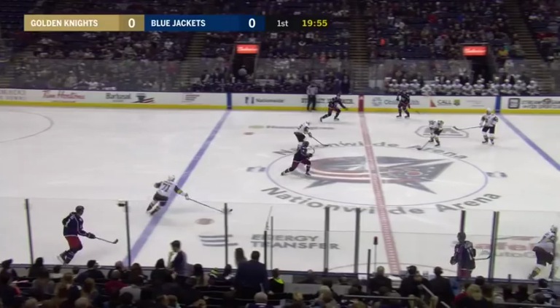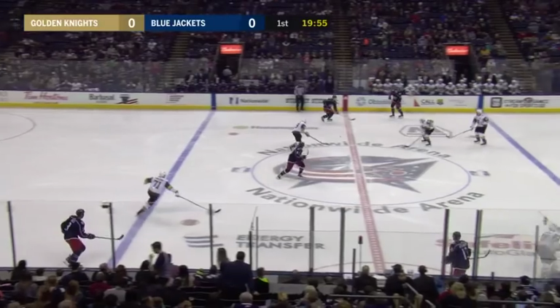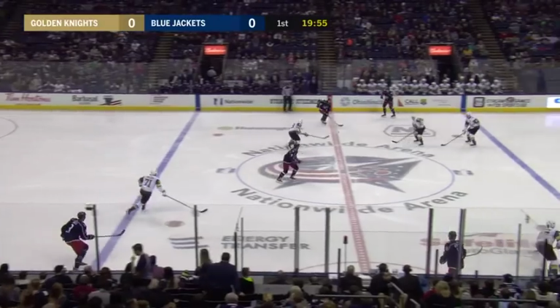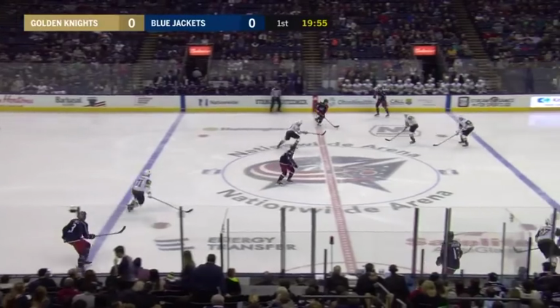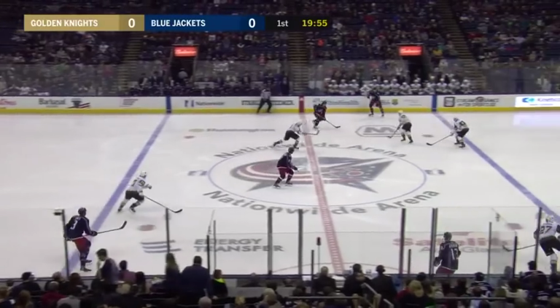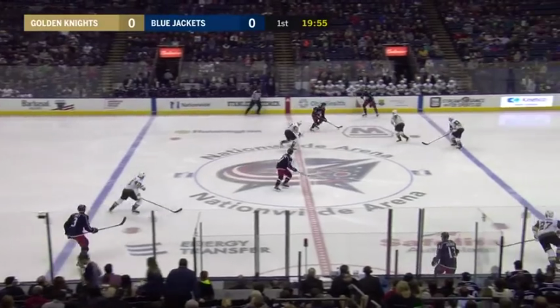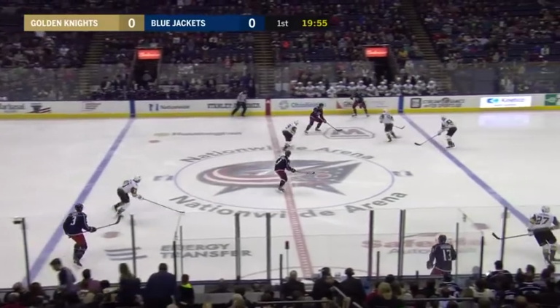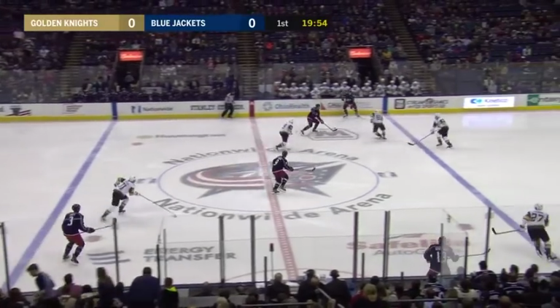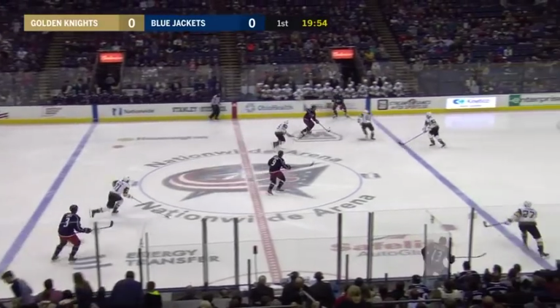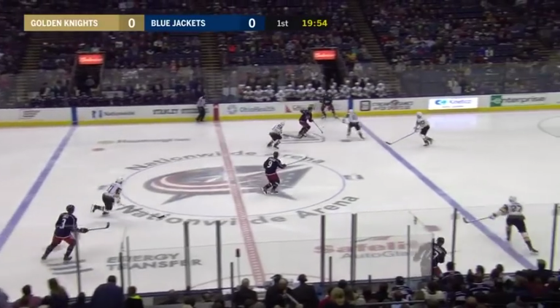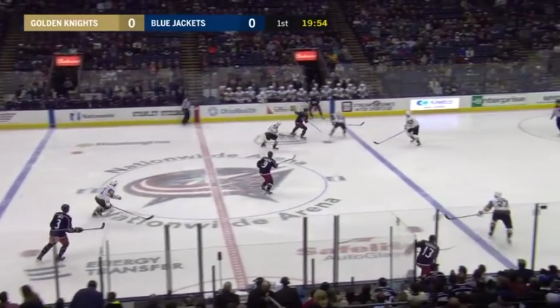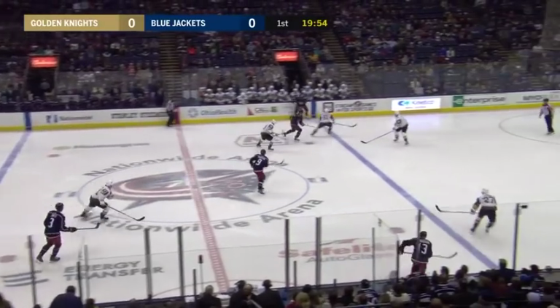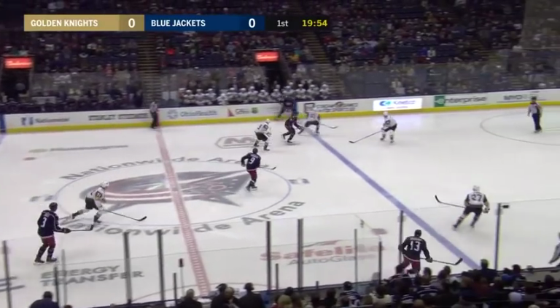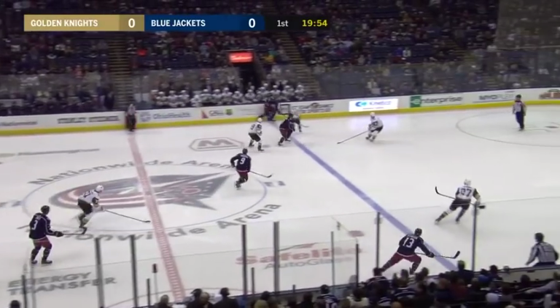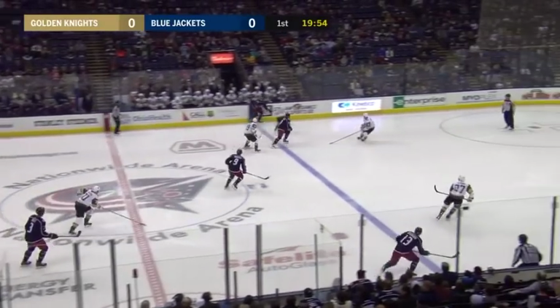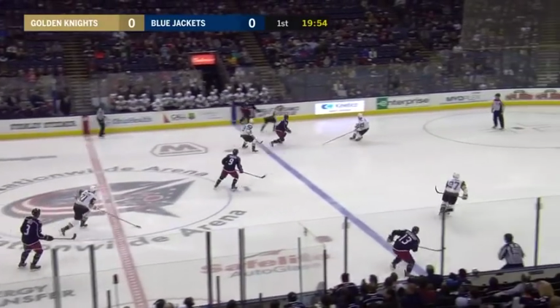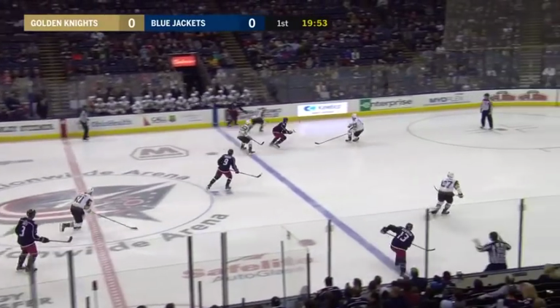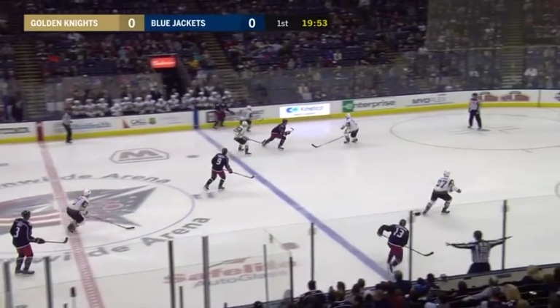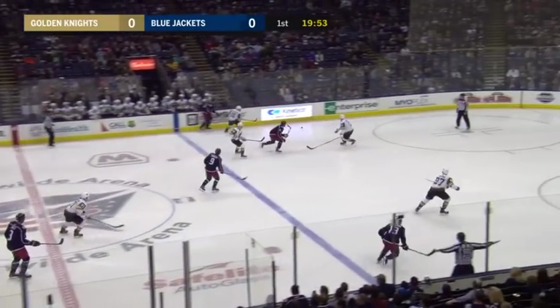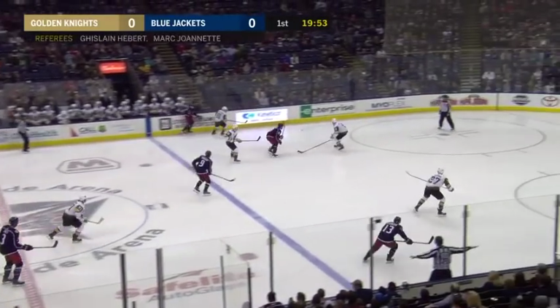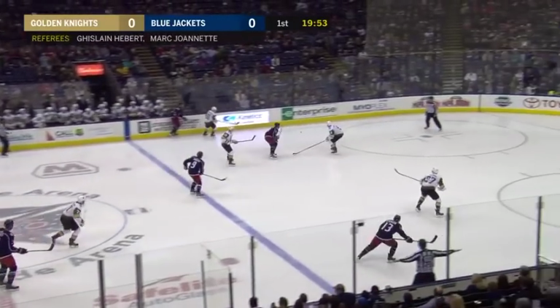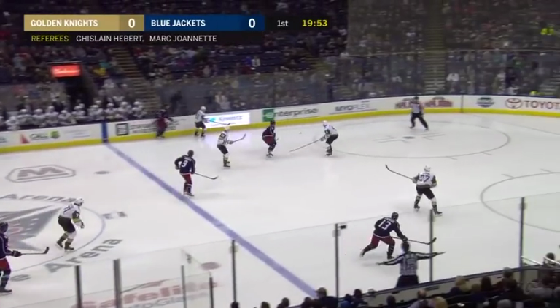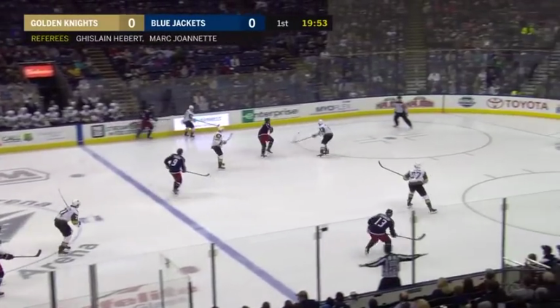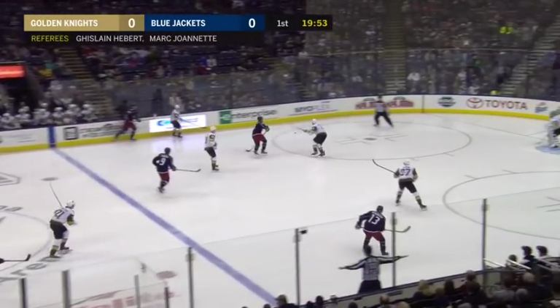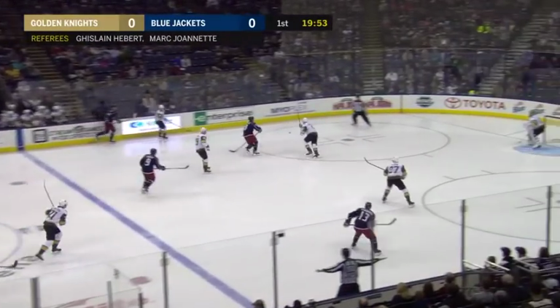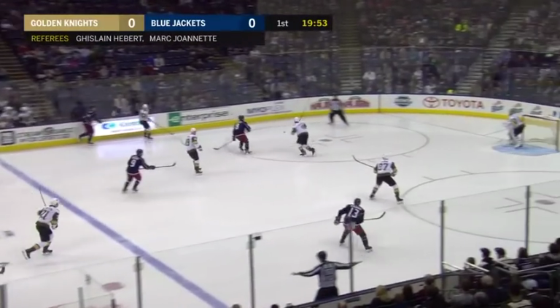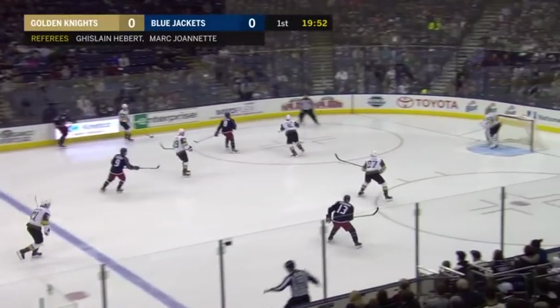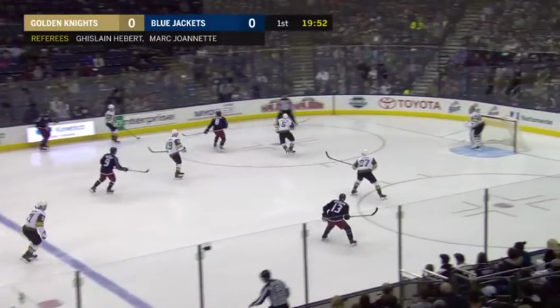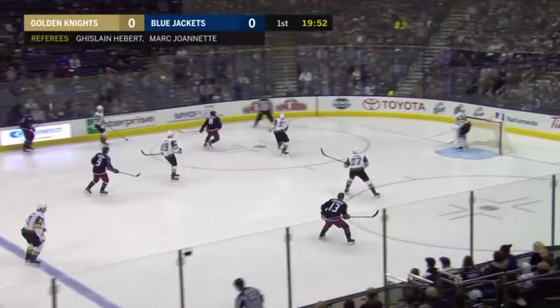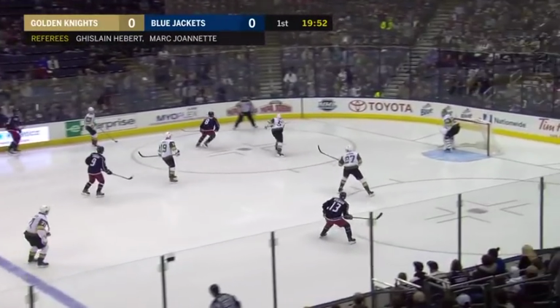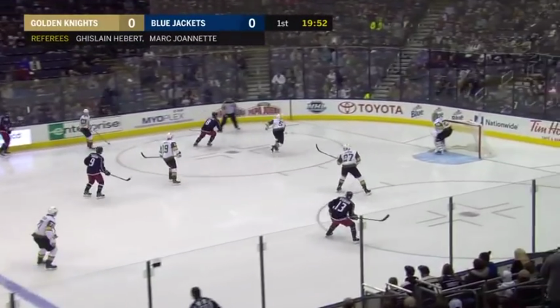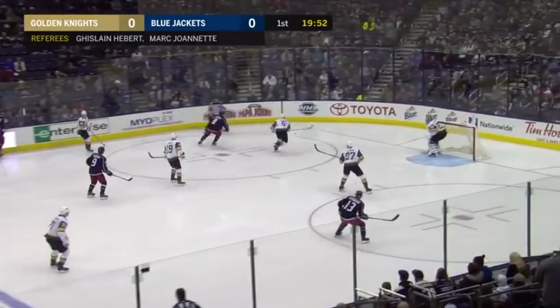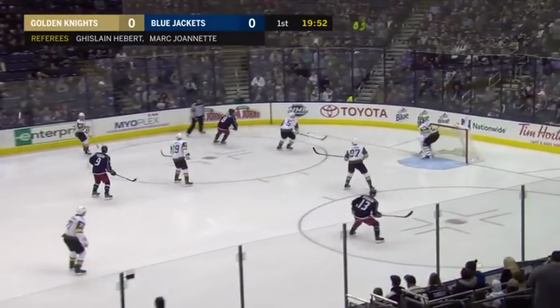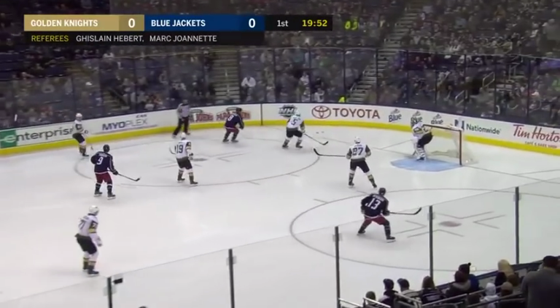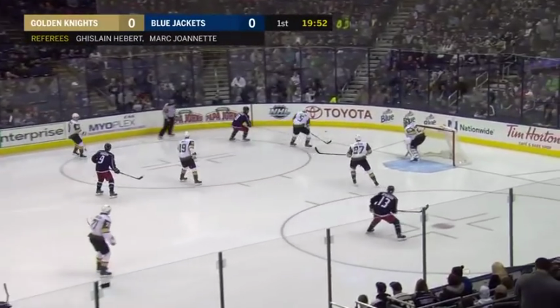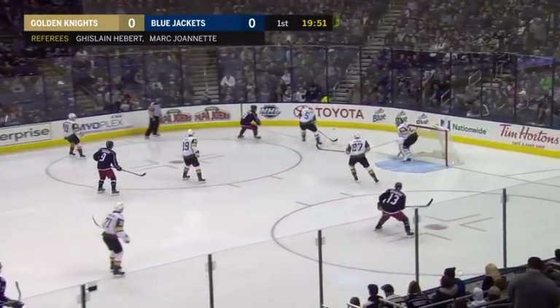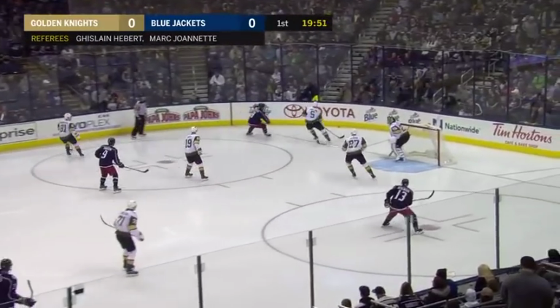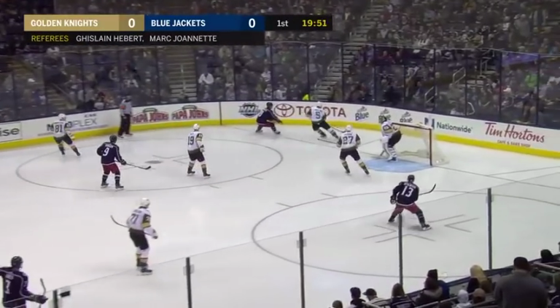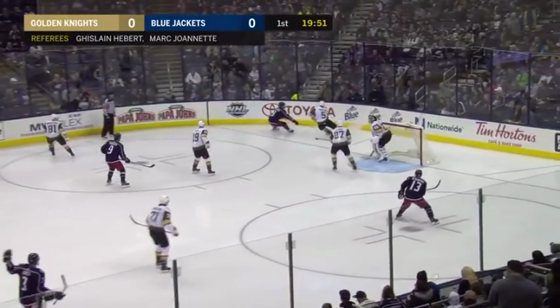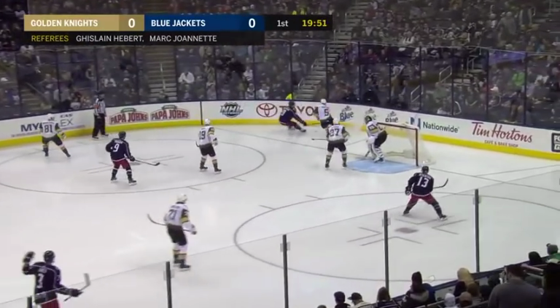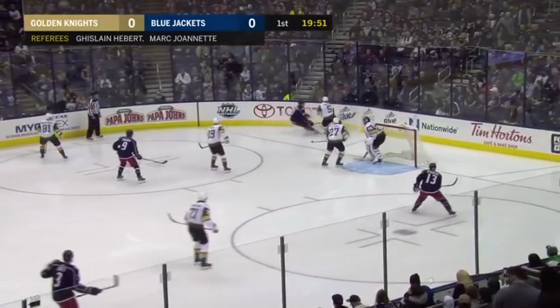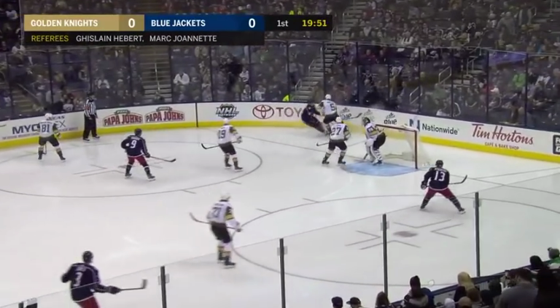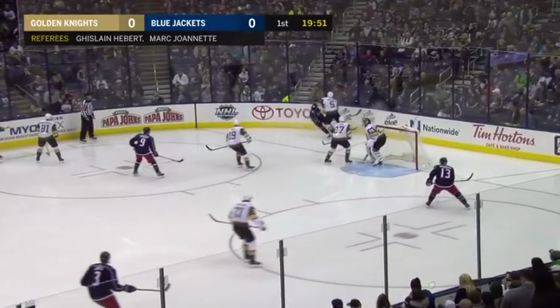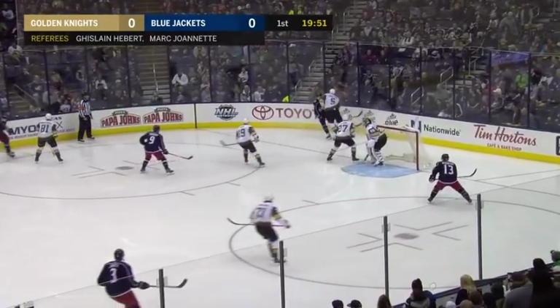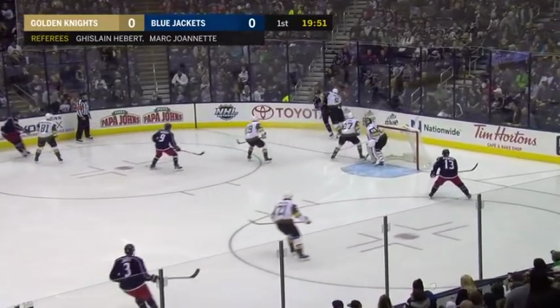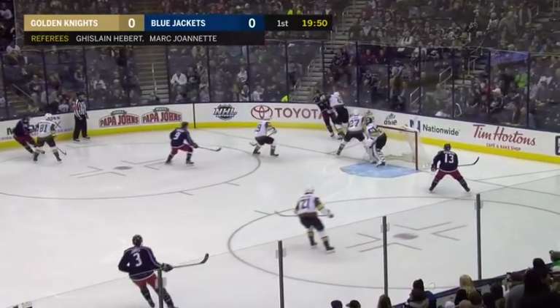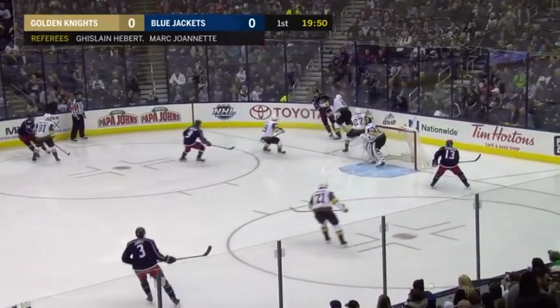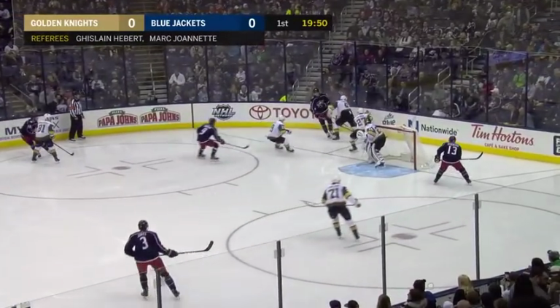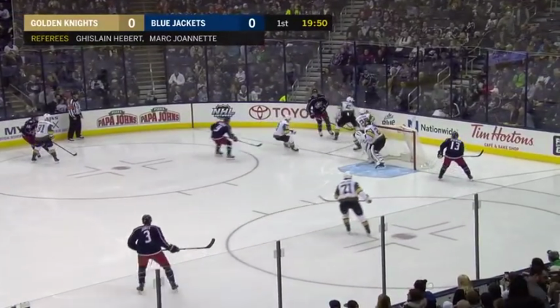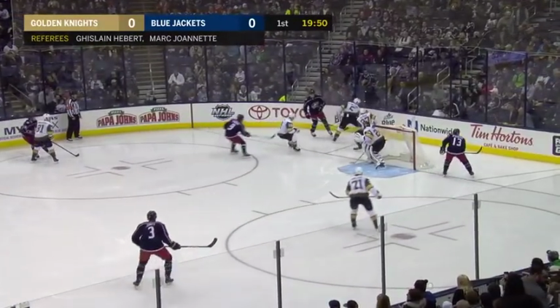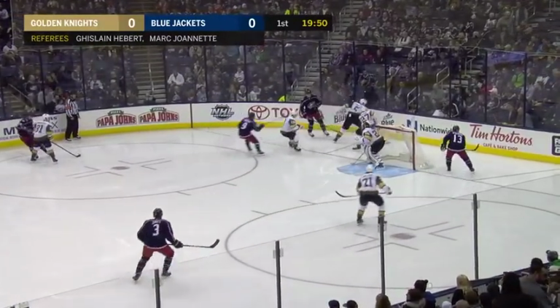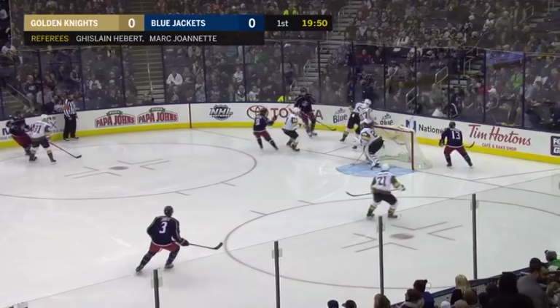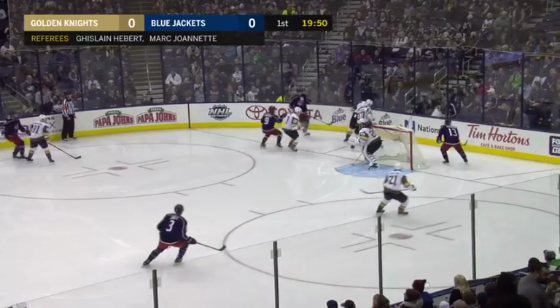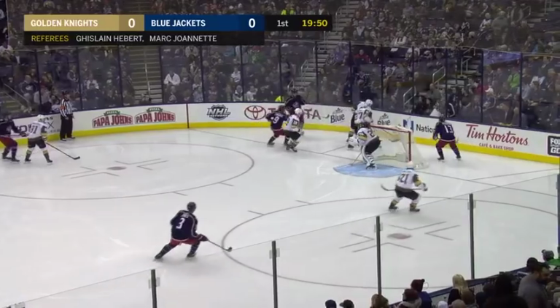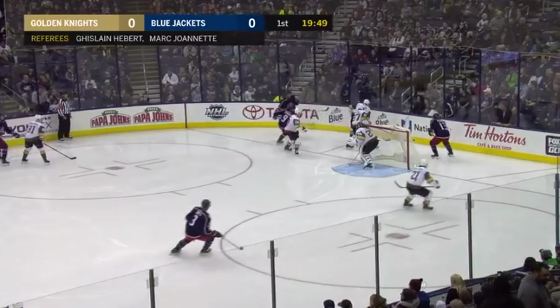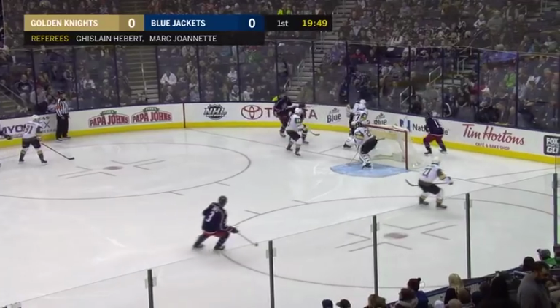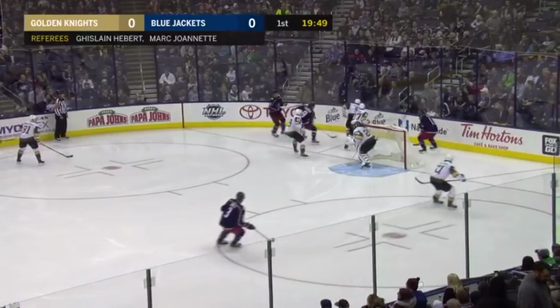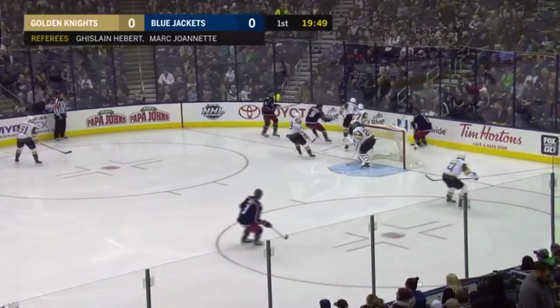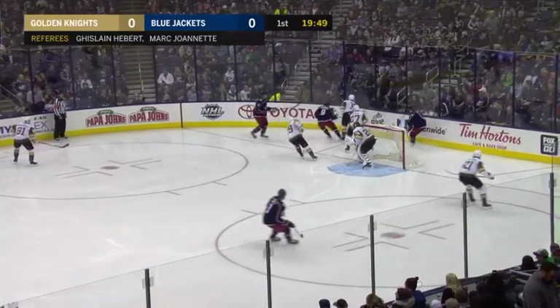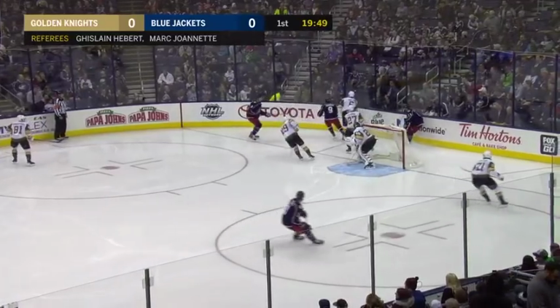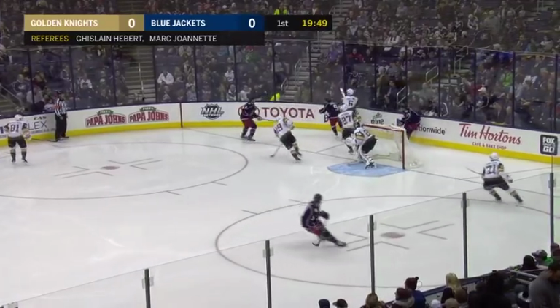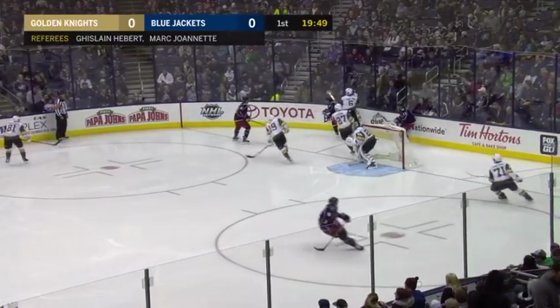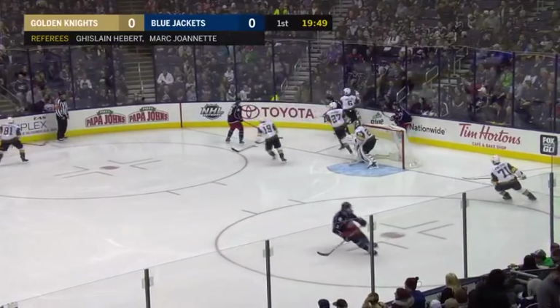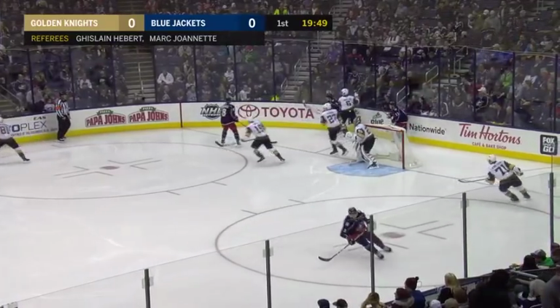Here on Fox Sports Ohio as the Jackets begin their longest homestand of the season. Four games here over the next week.